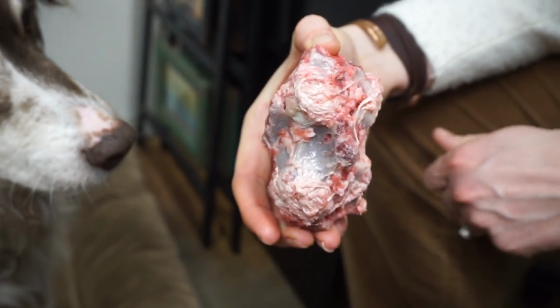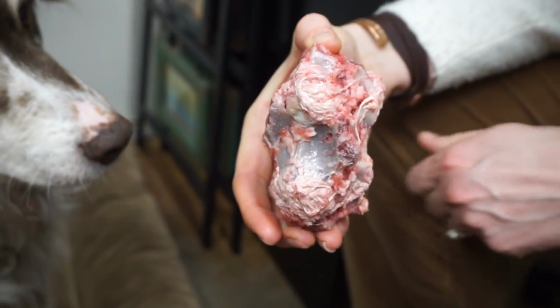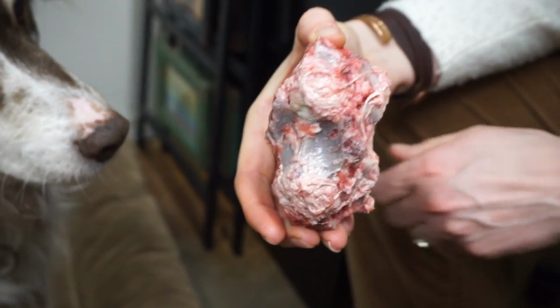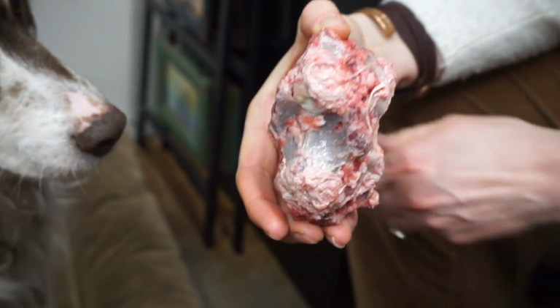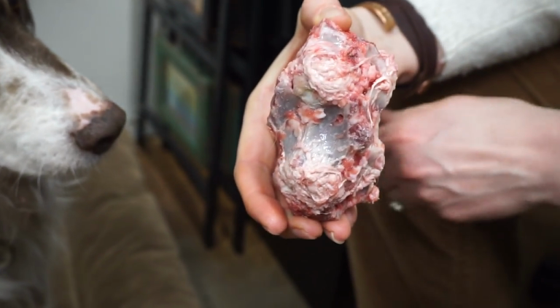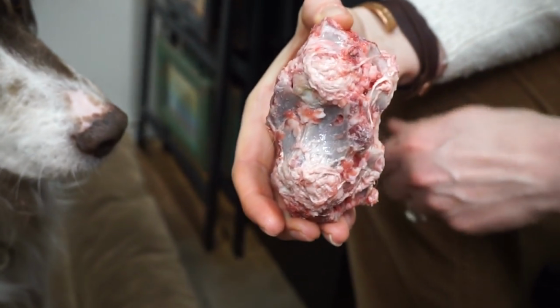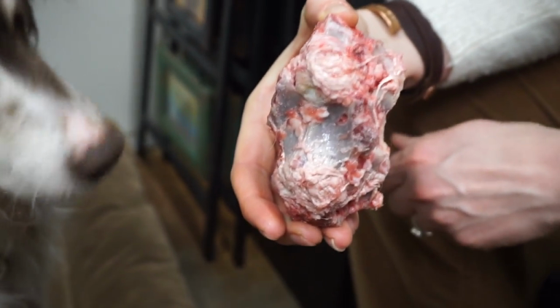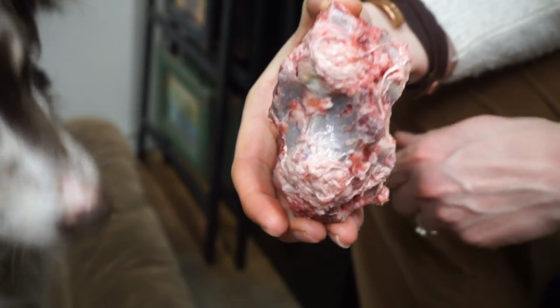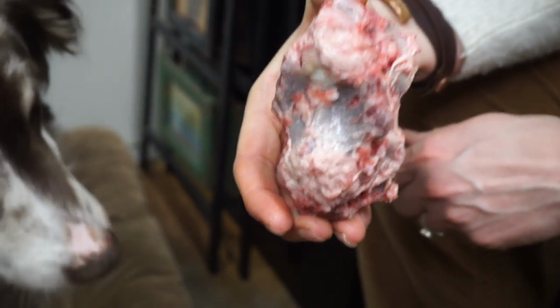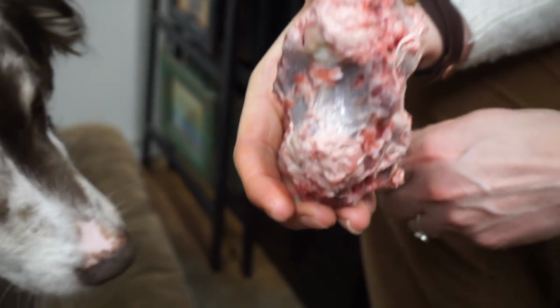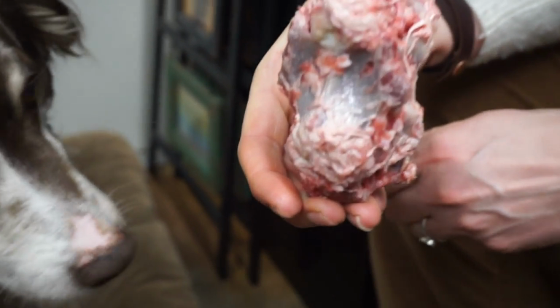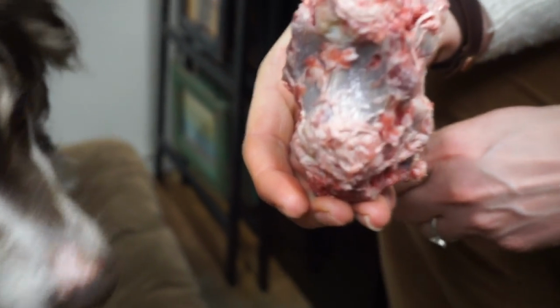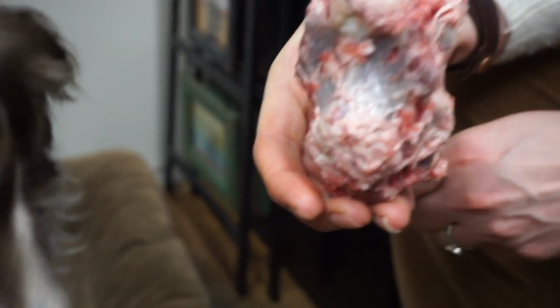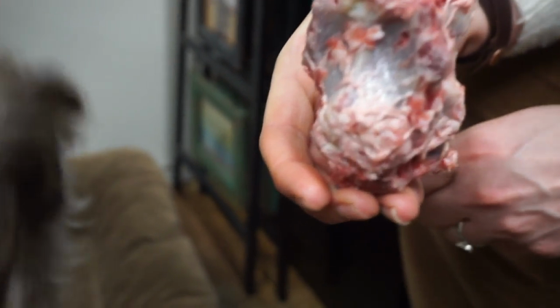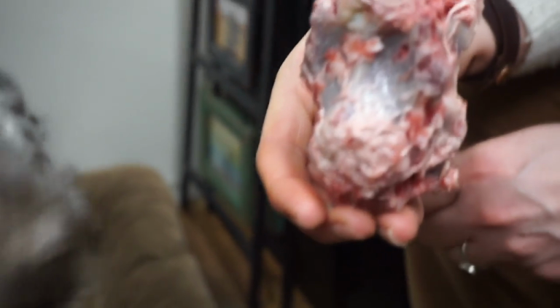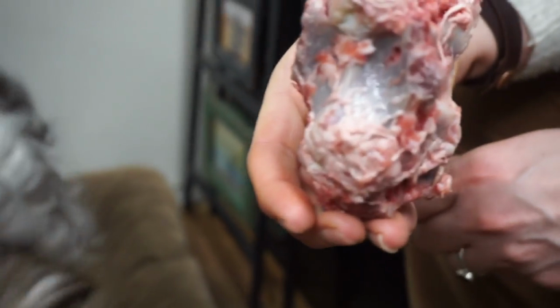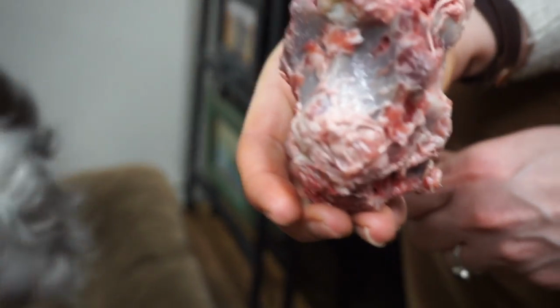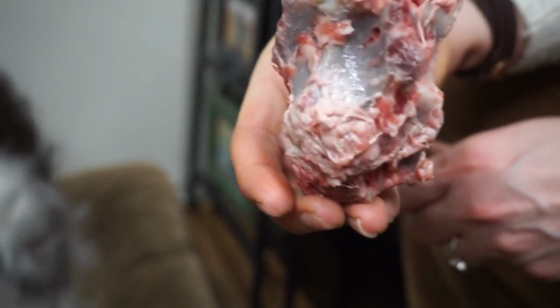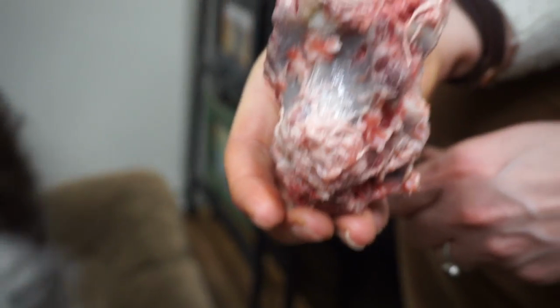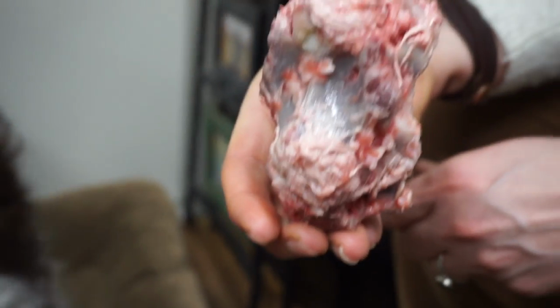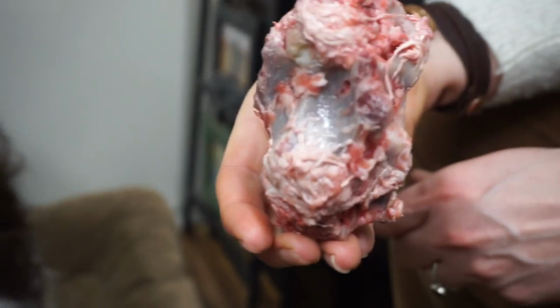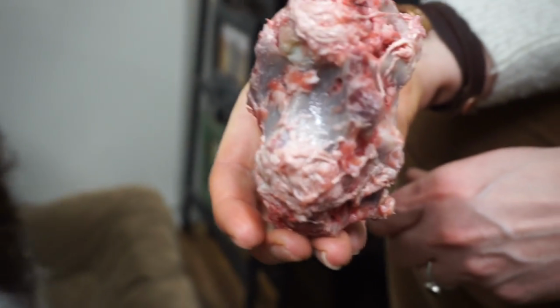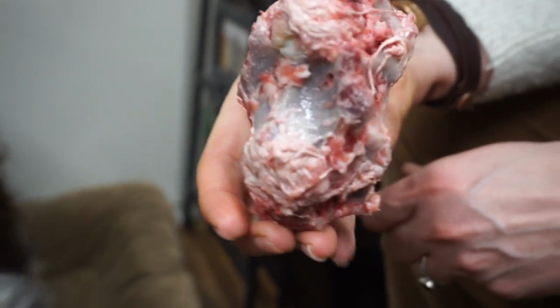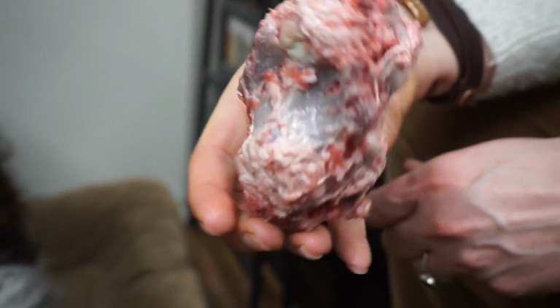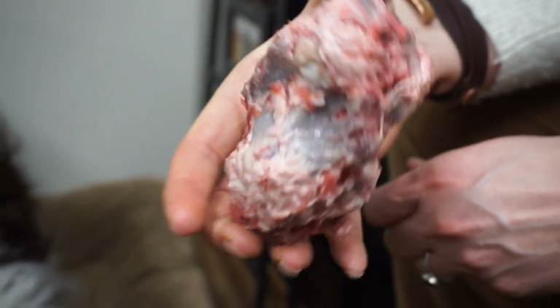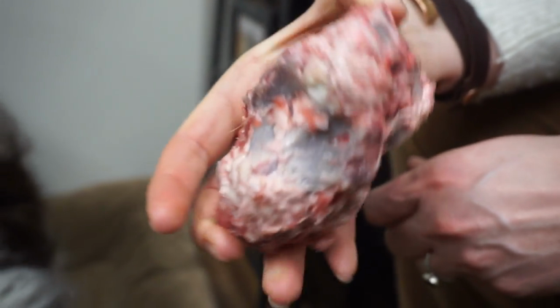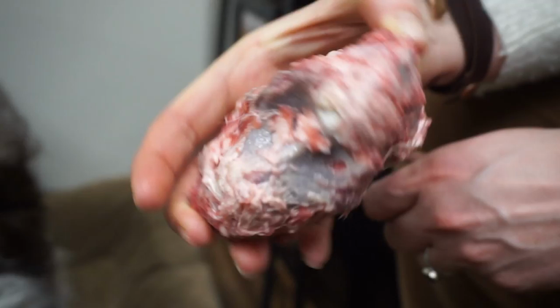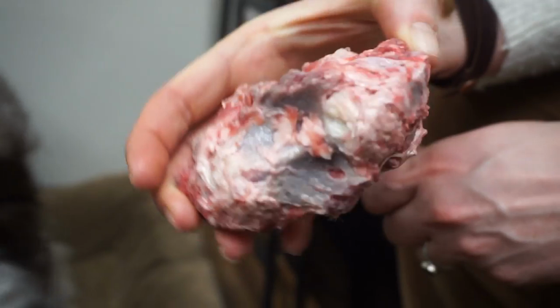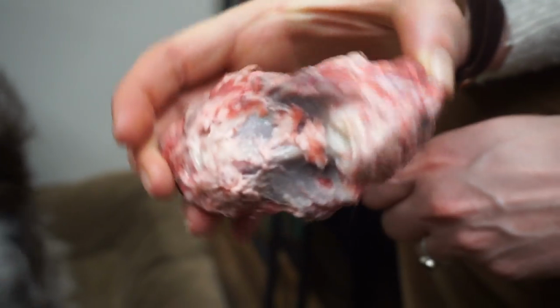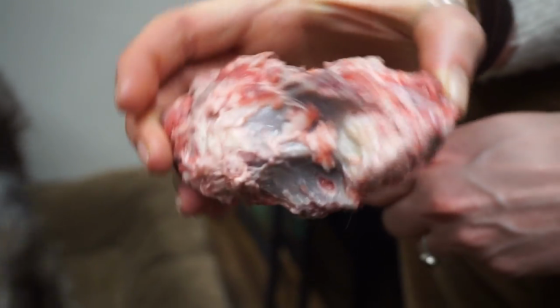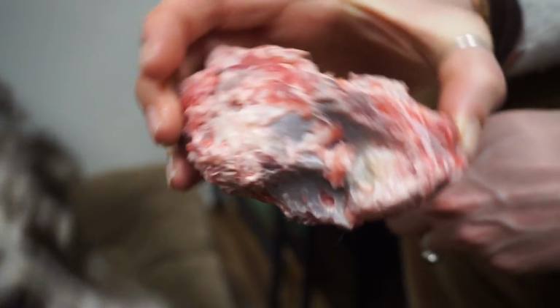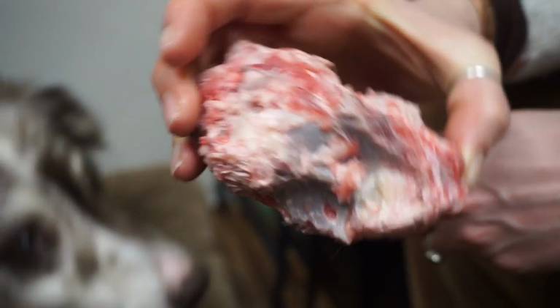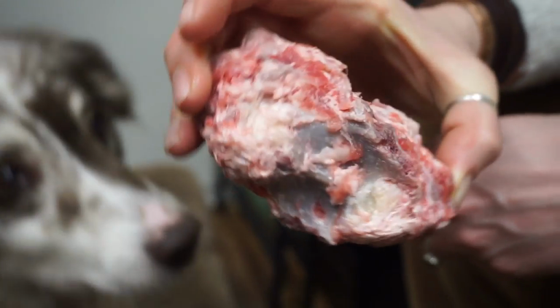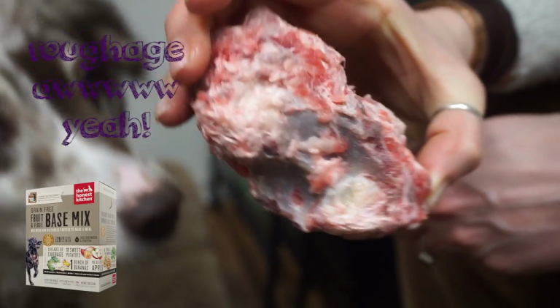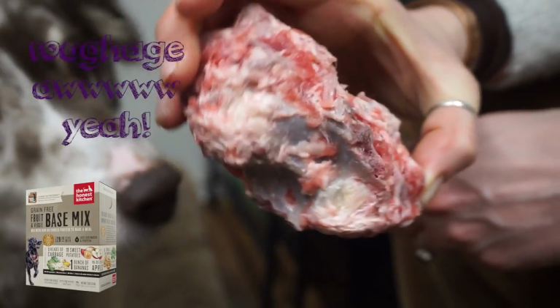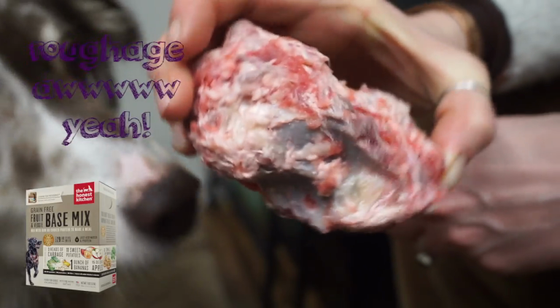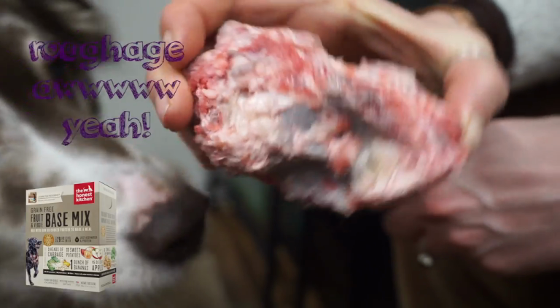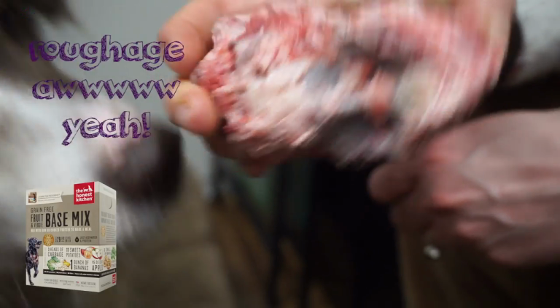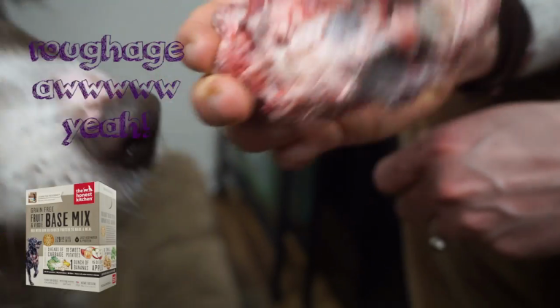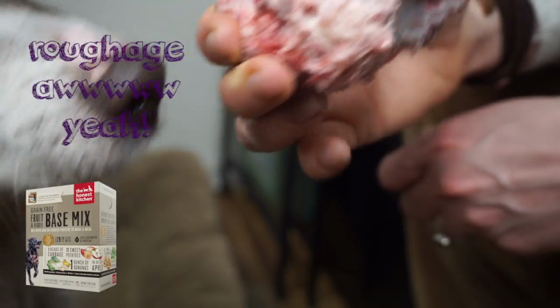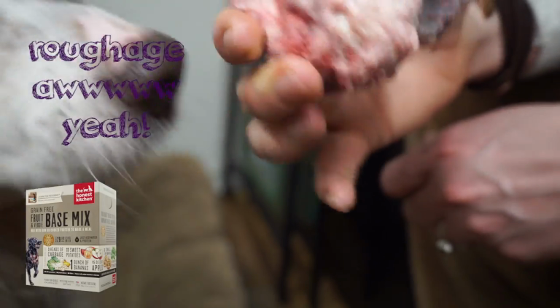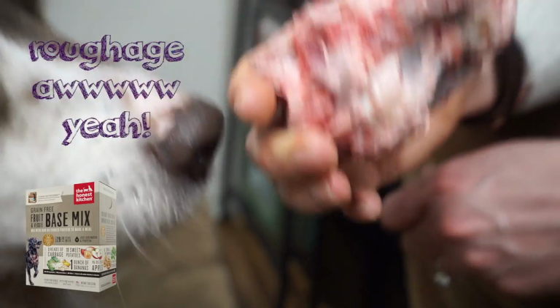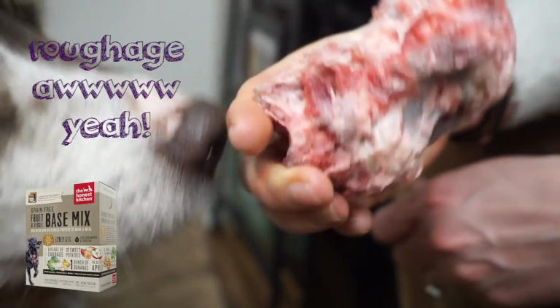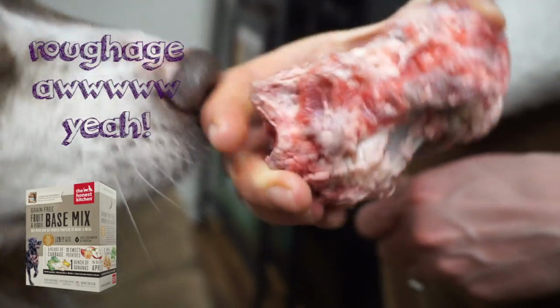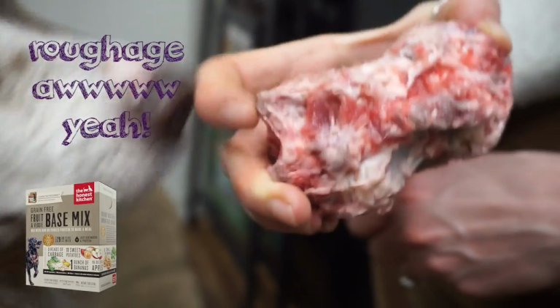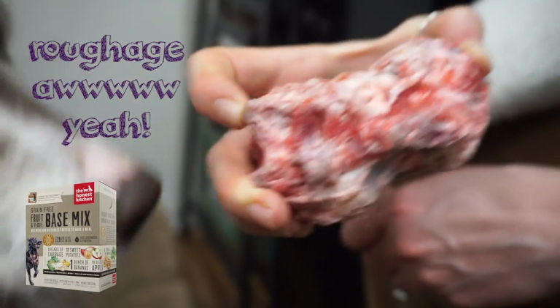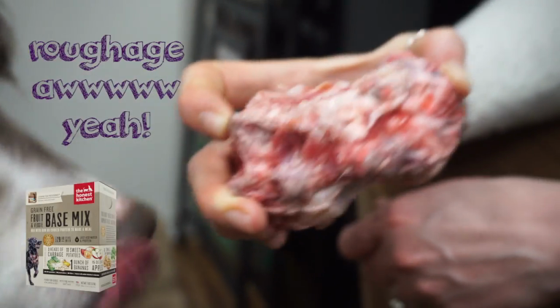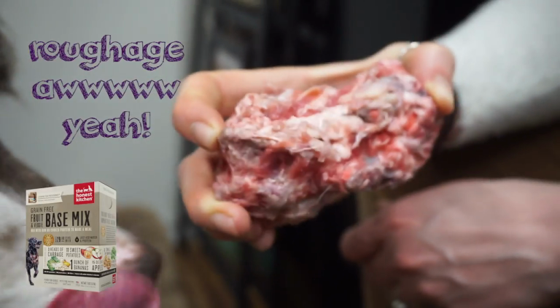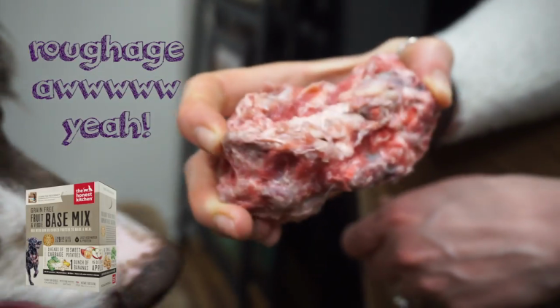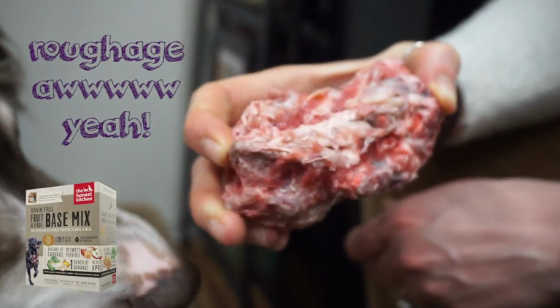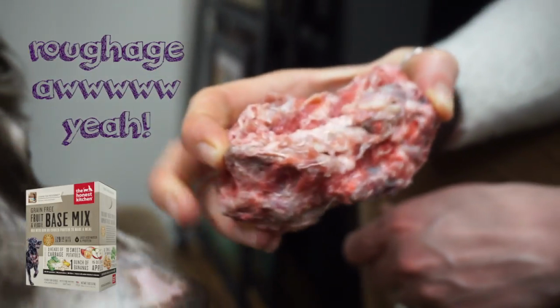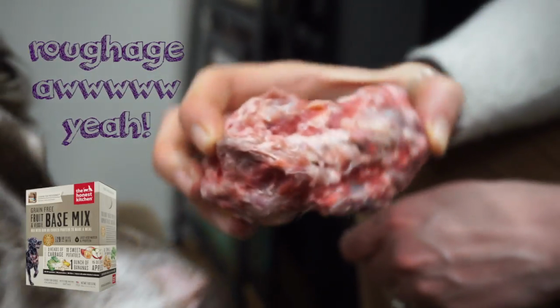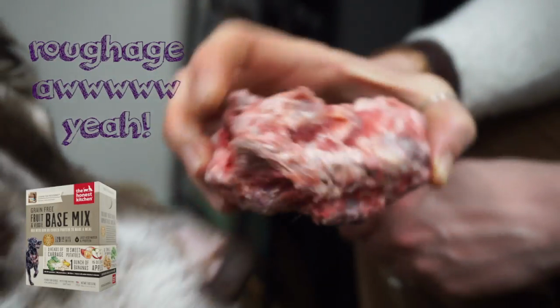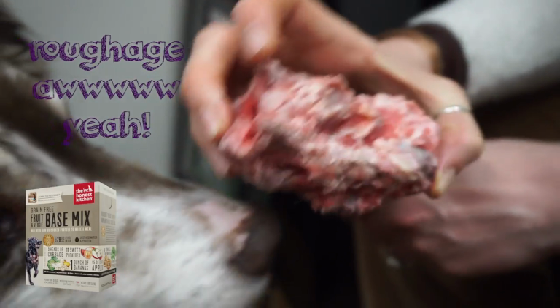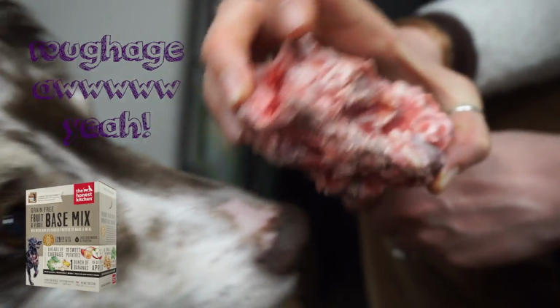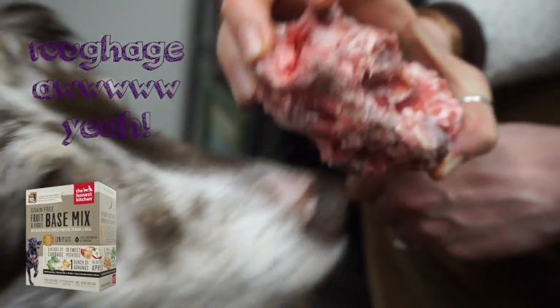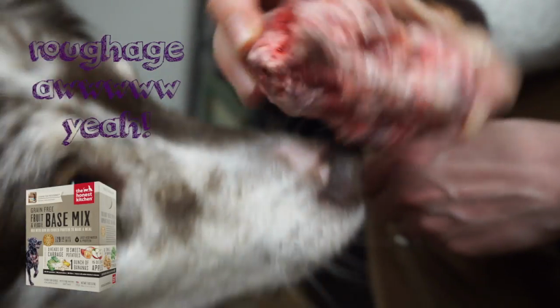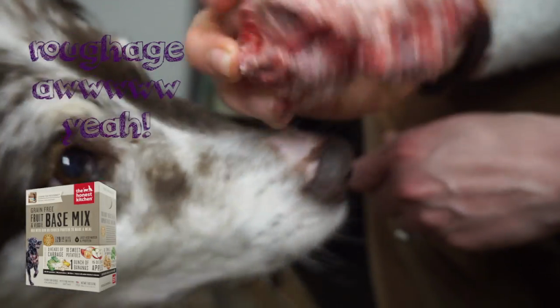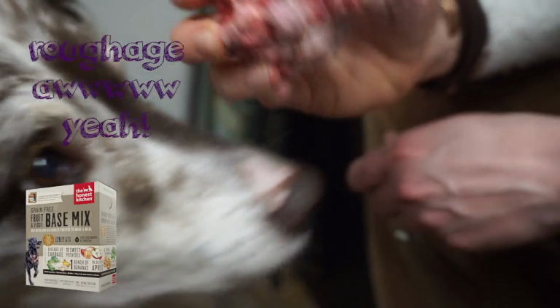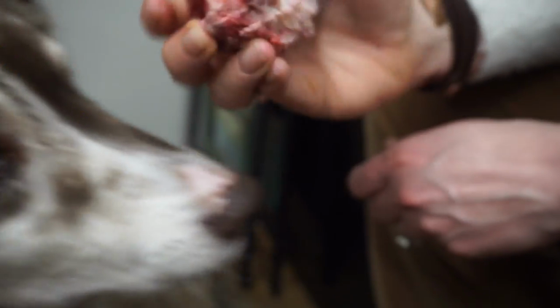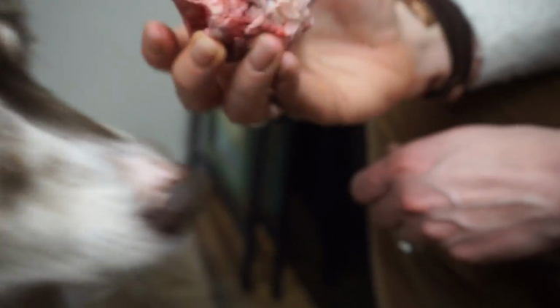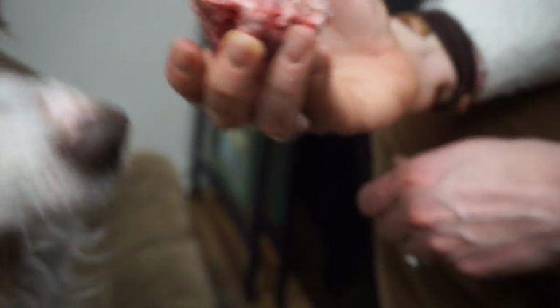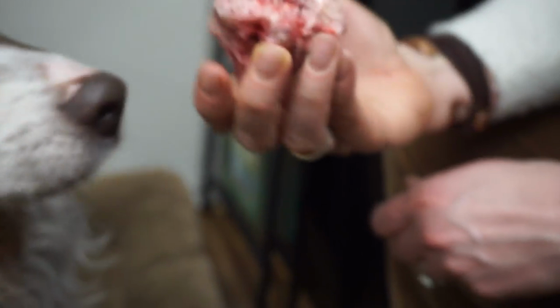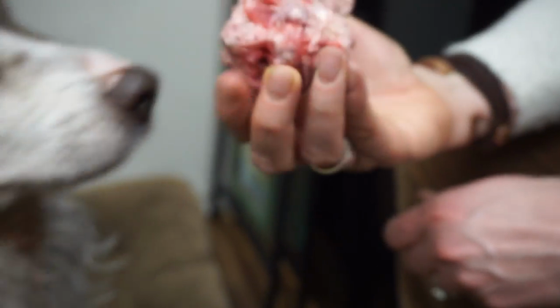You might notice after feeding a bone like this that your dog's stool is a little chalky and dry — it's totally normal. I usually push some greens, like this Honest Kitchen base mix, to help move things along.